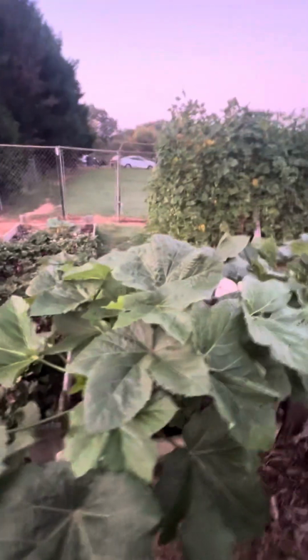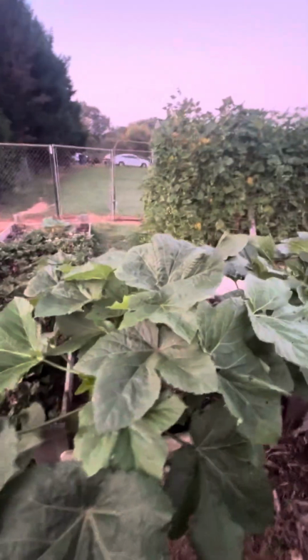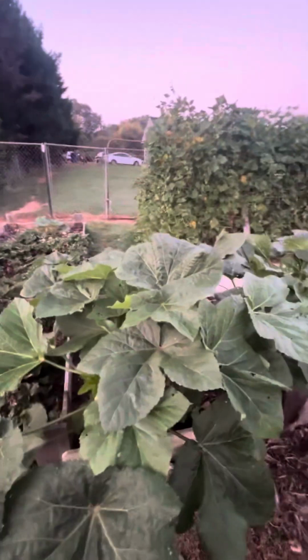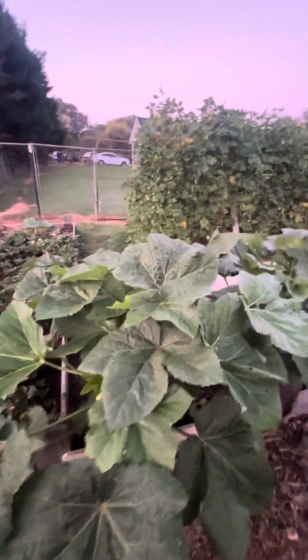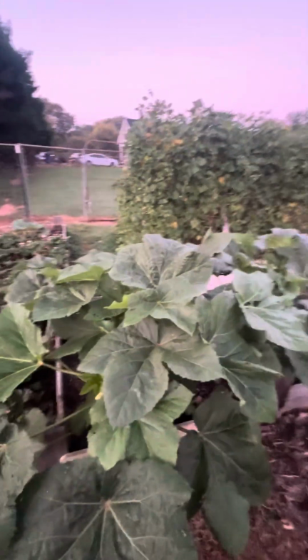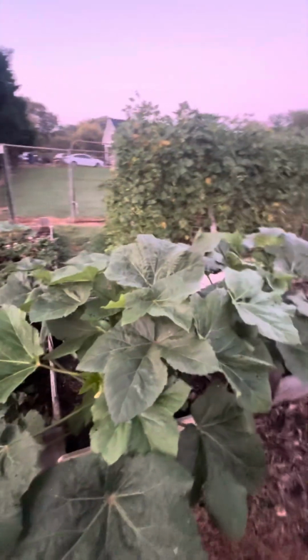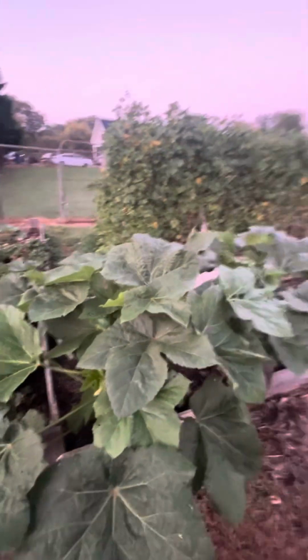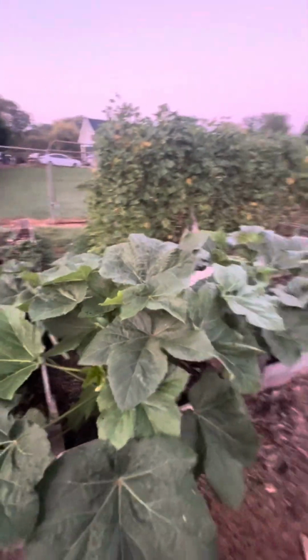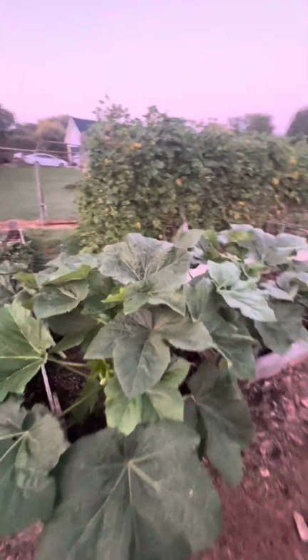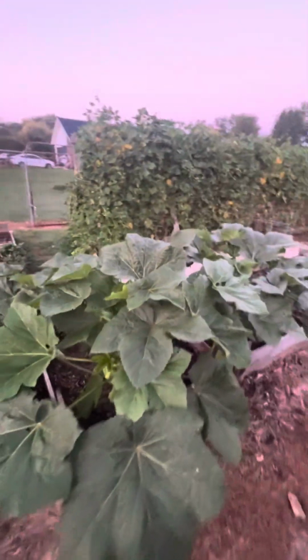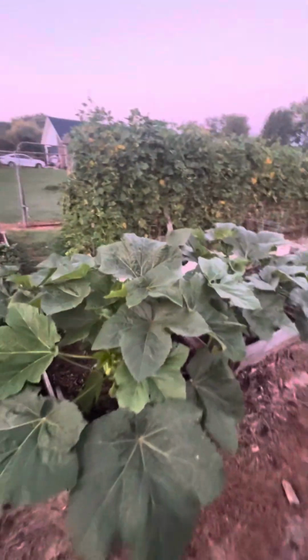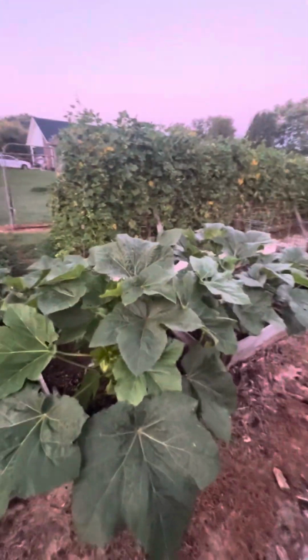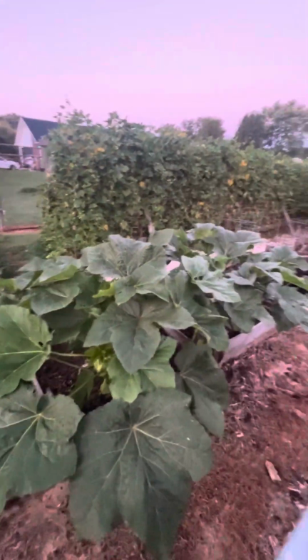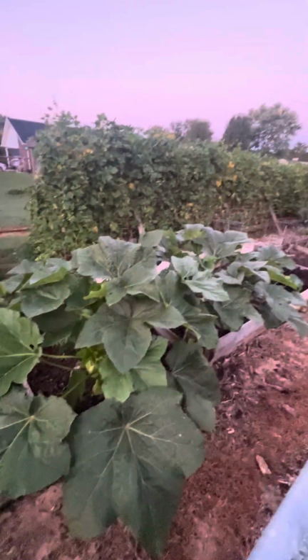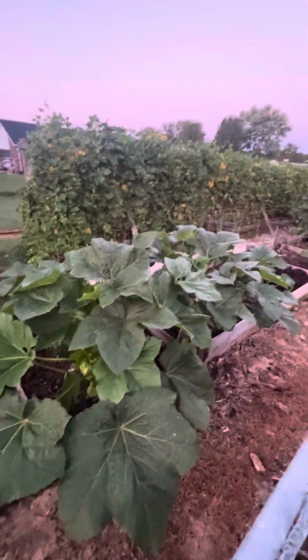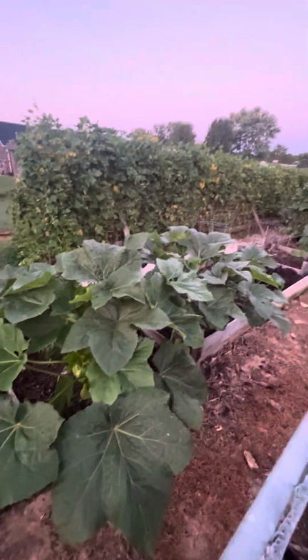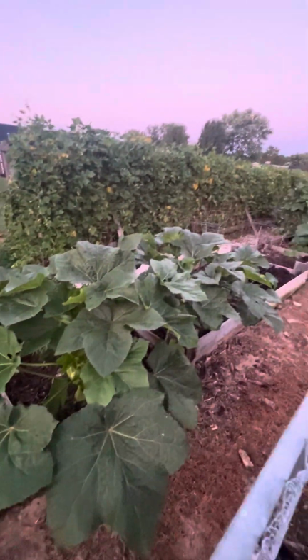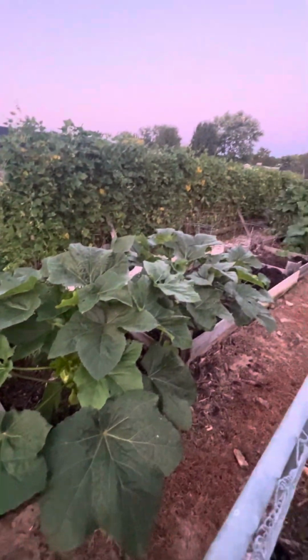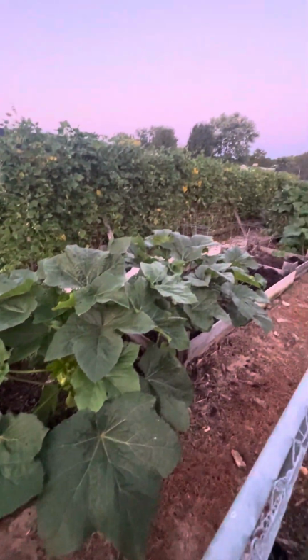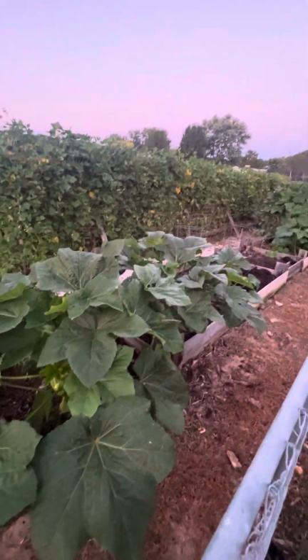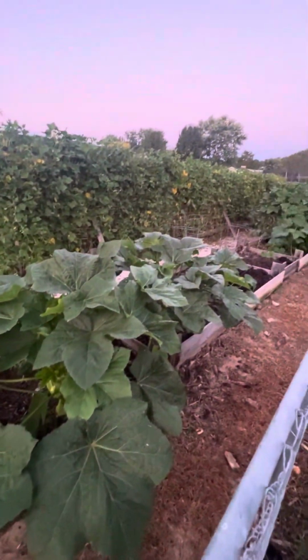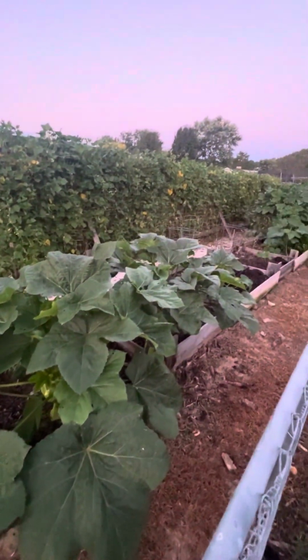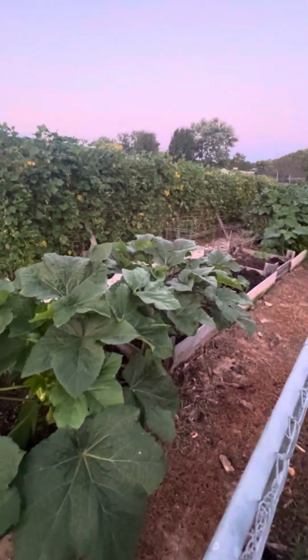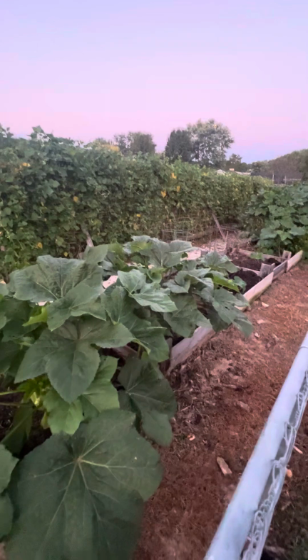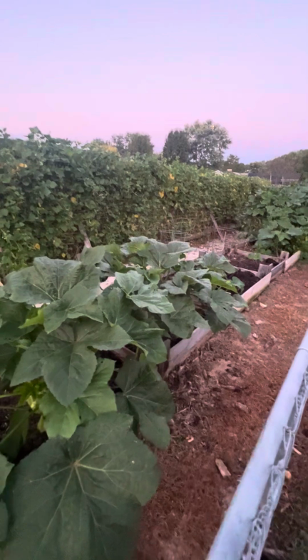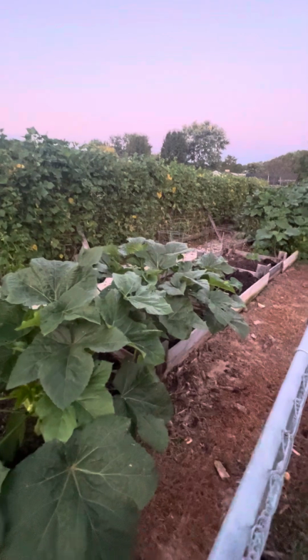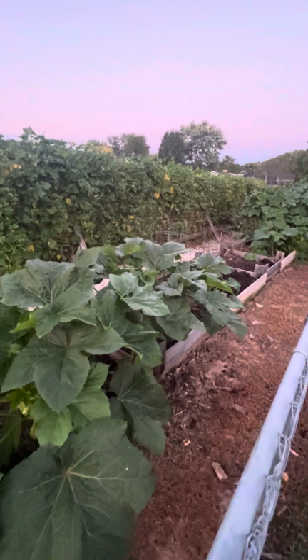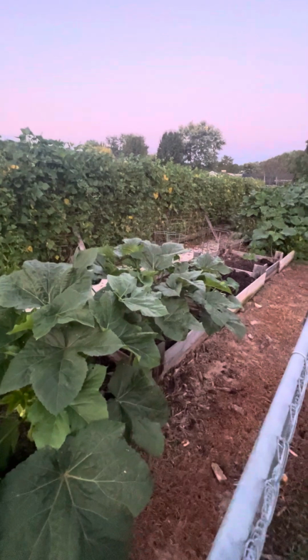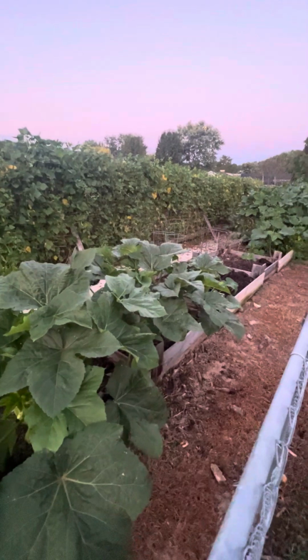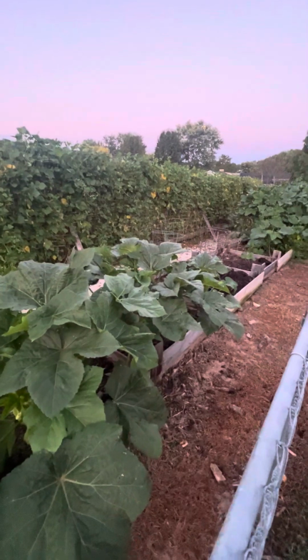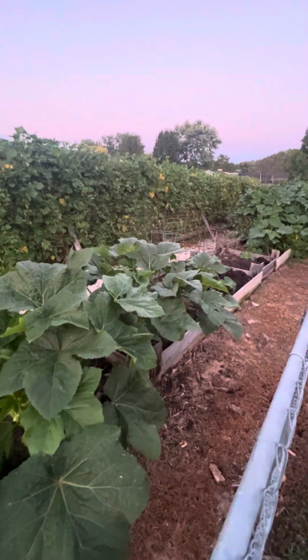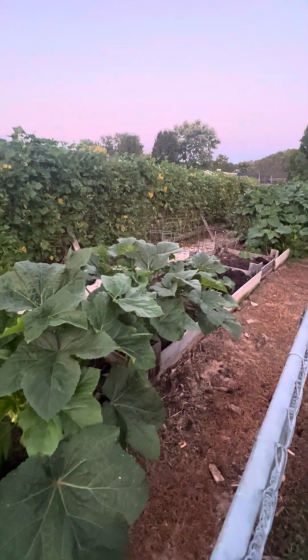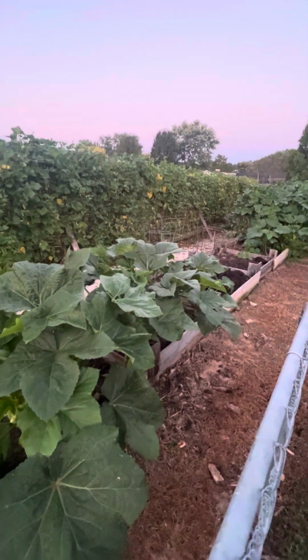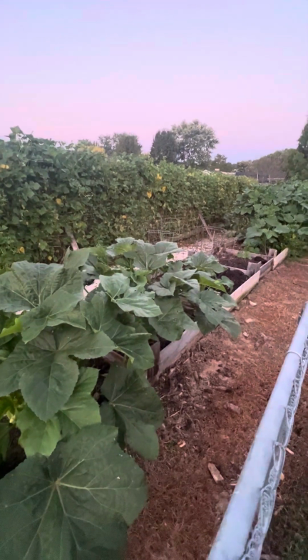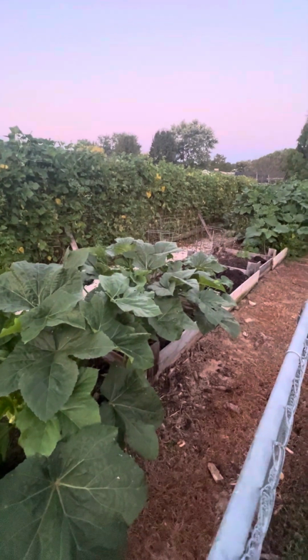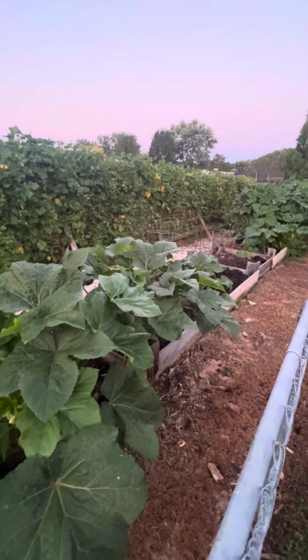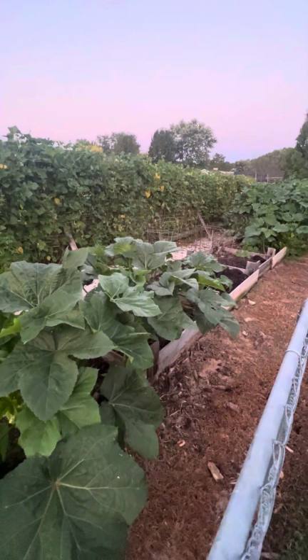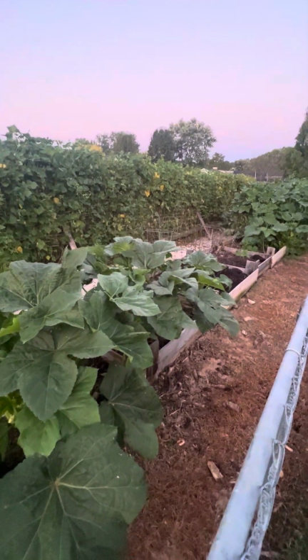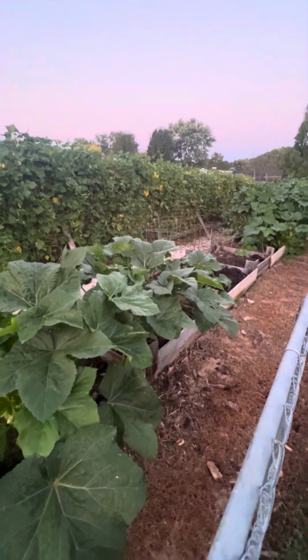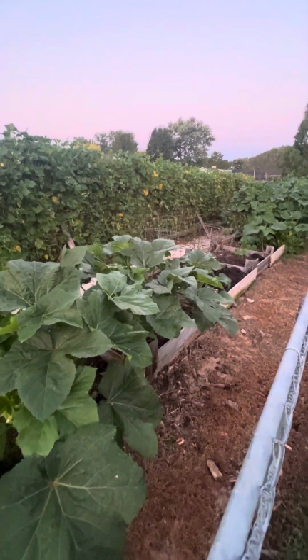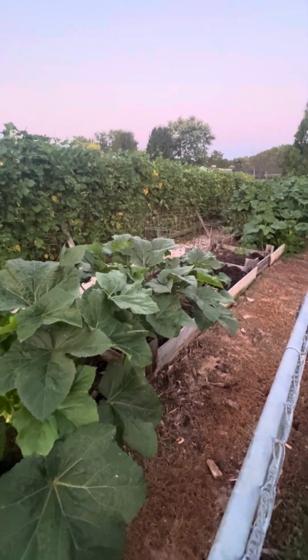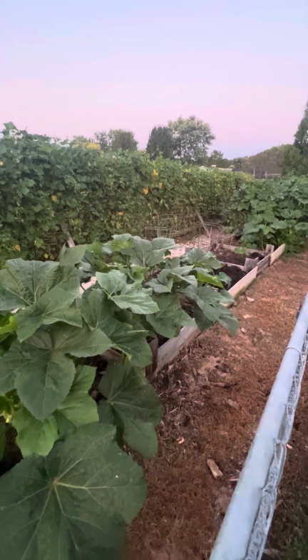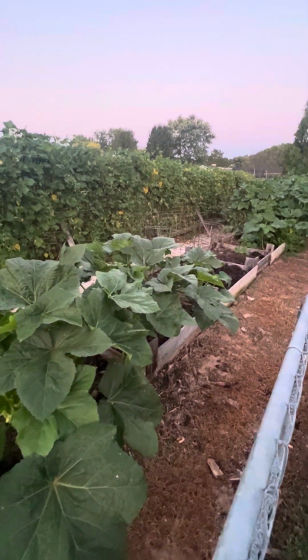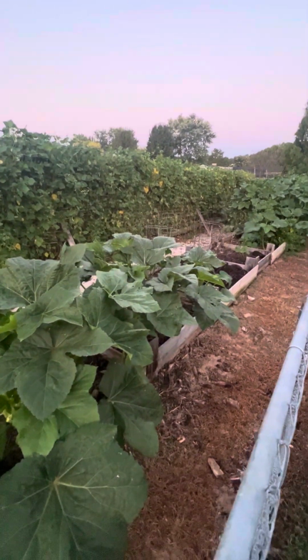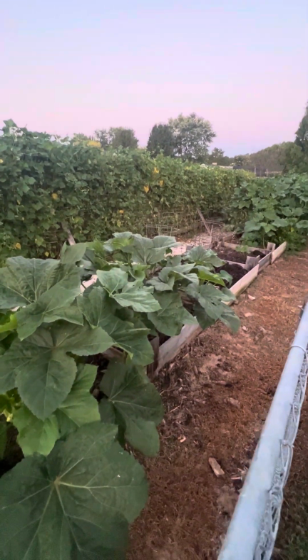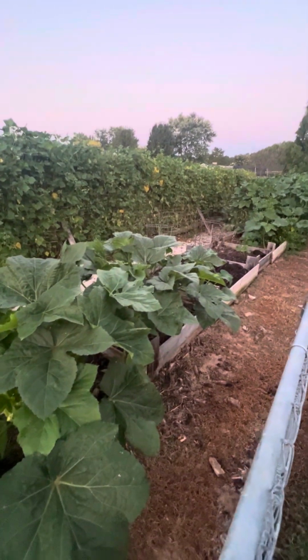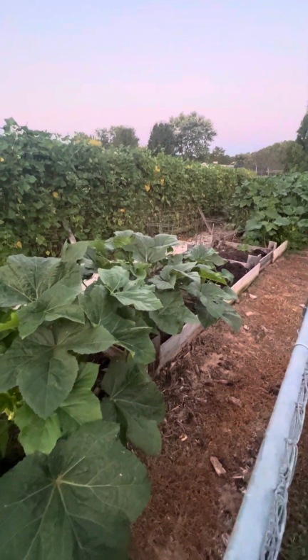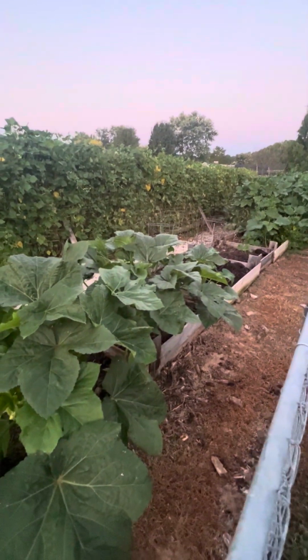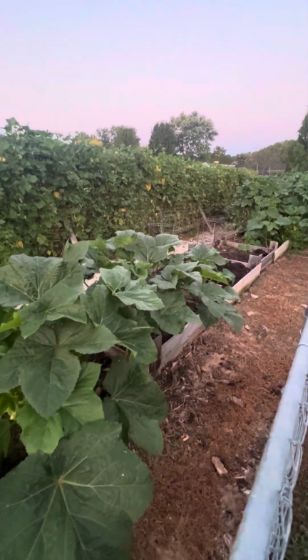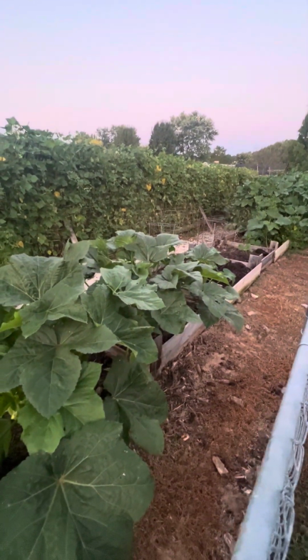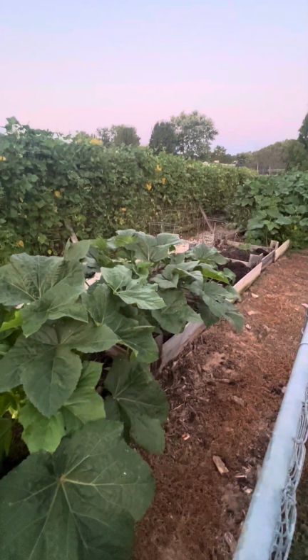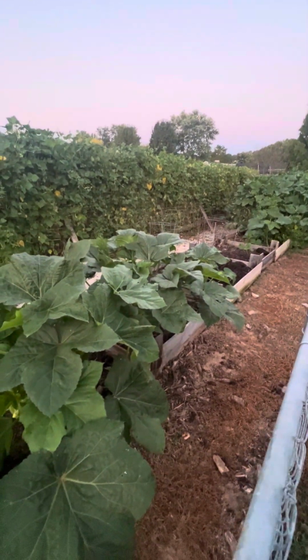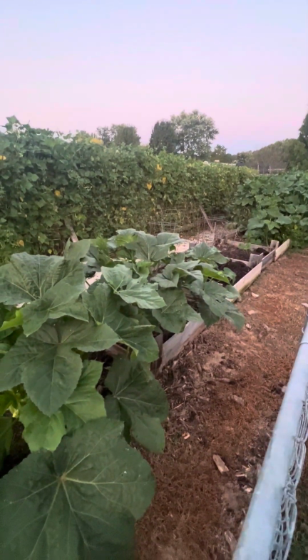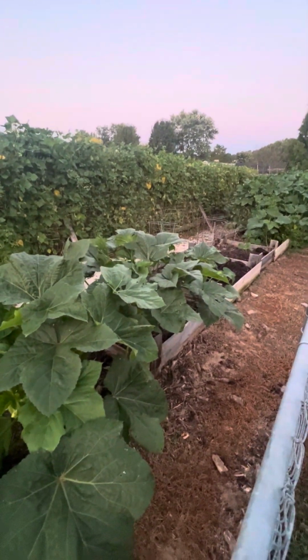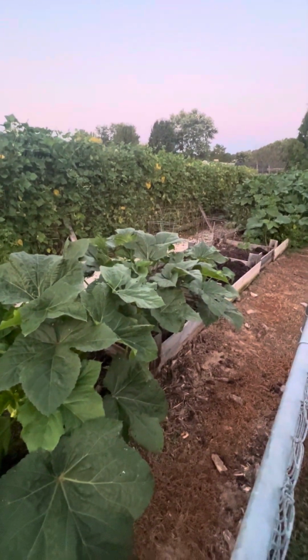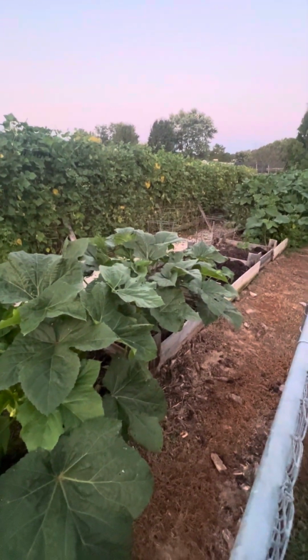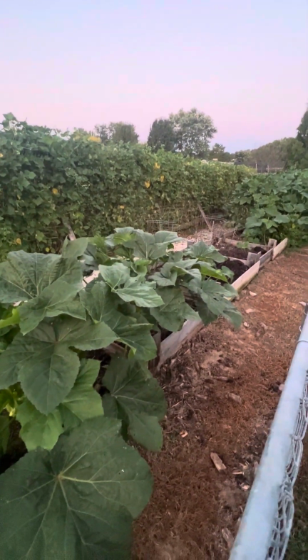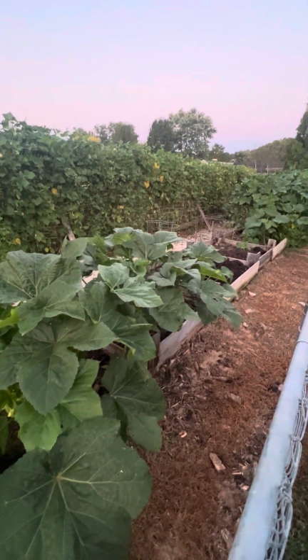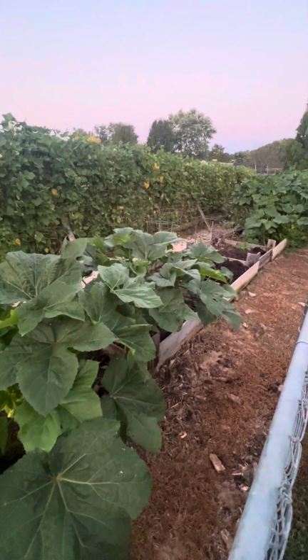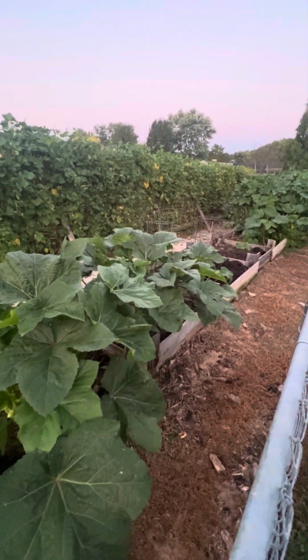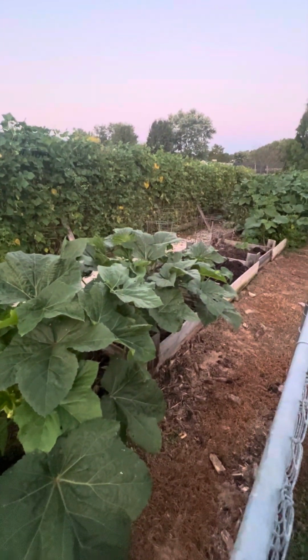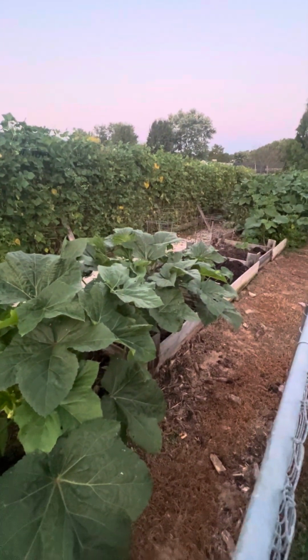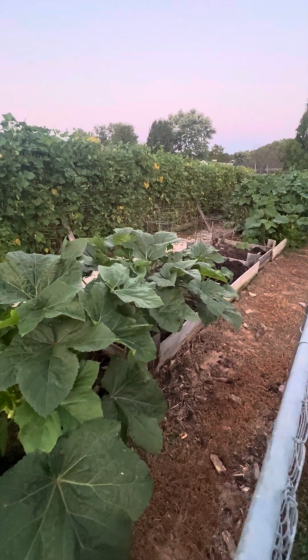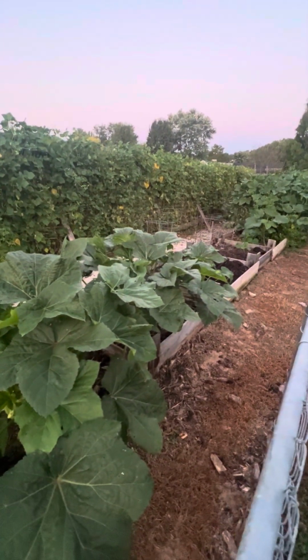I appreciate you joining us this morning on Deep River Farm. This is a full moon morning. Y'all have a blessed day.